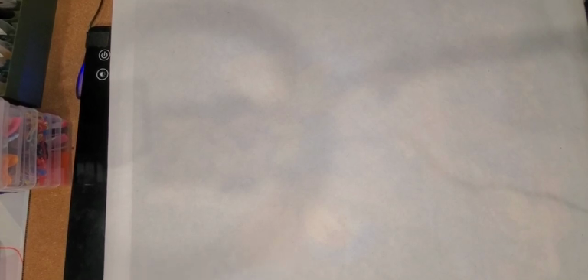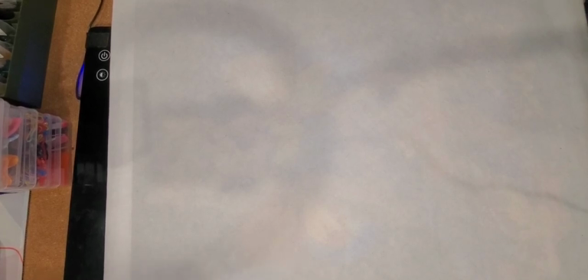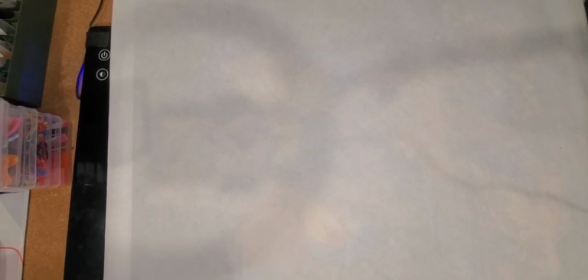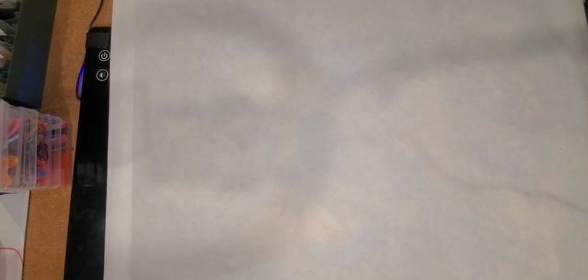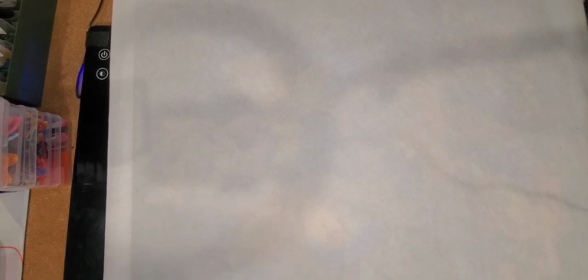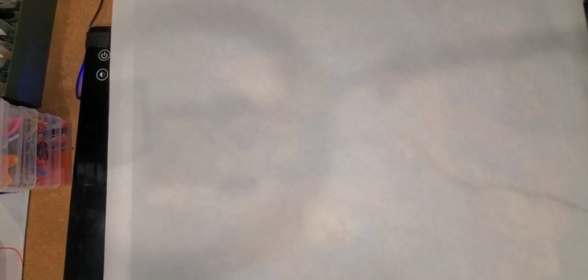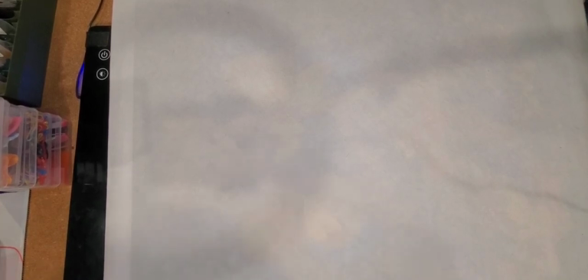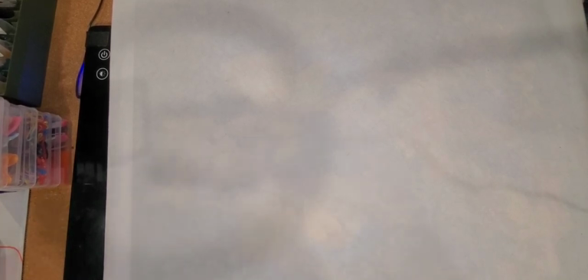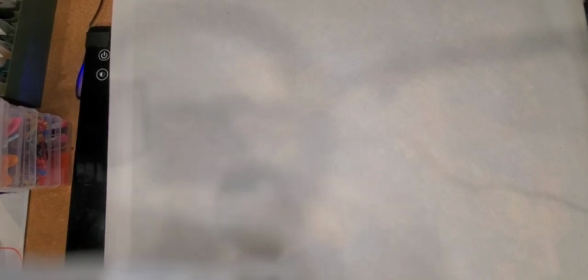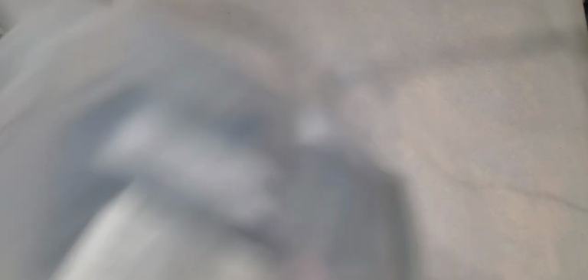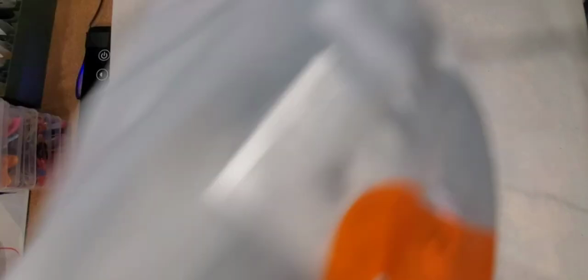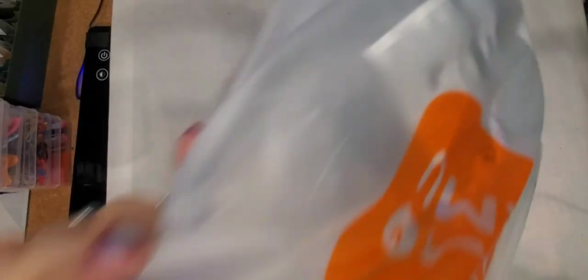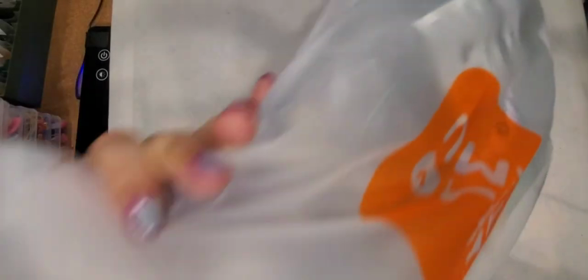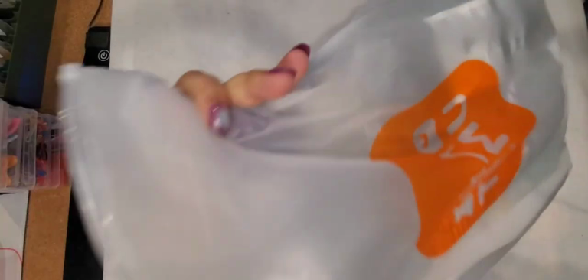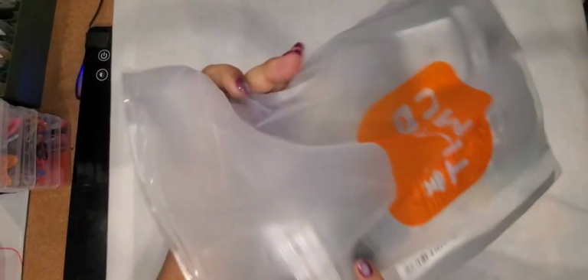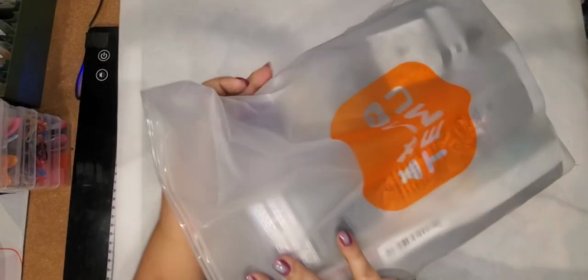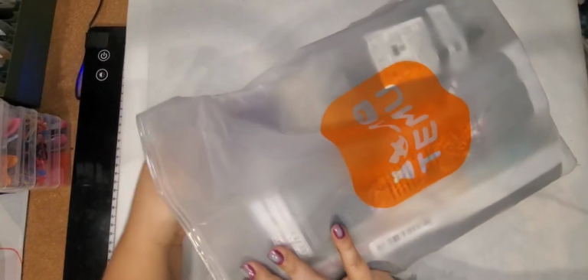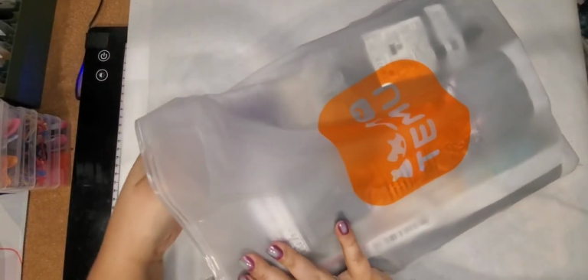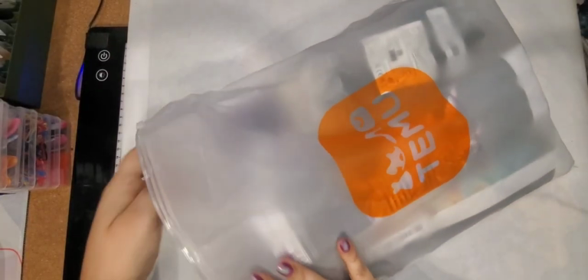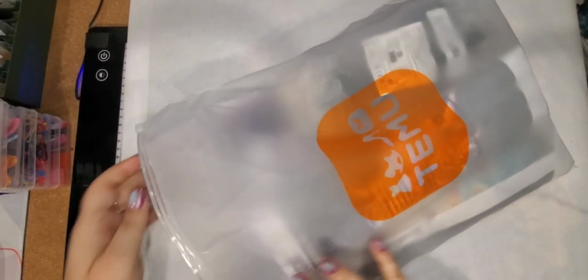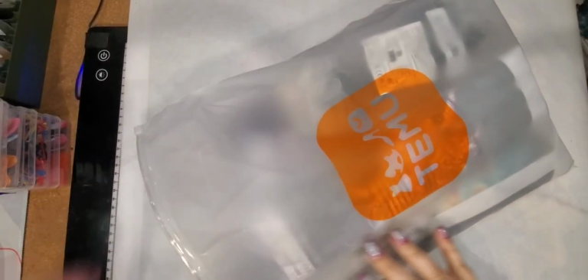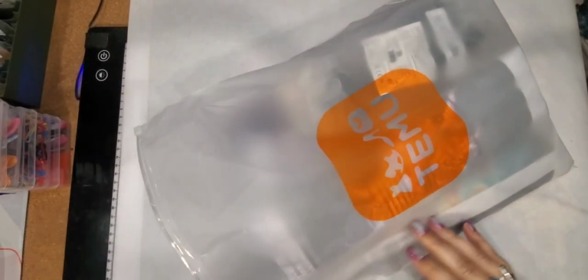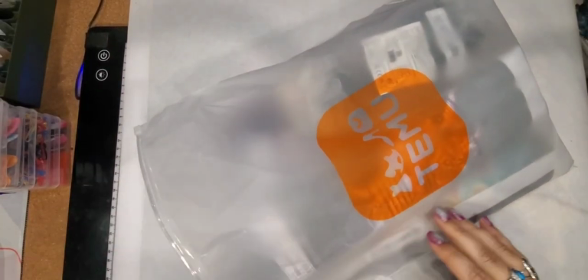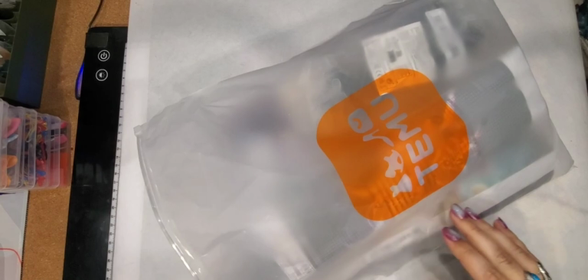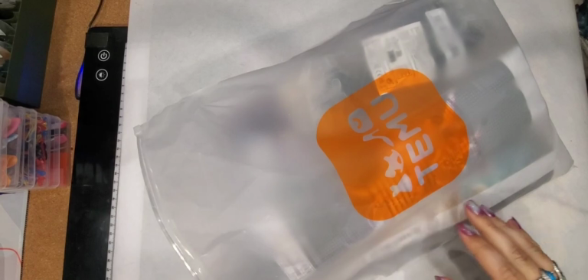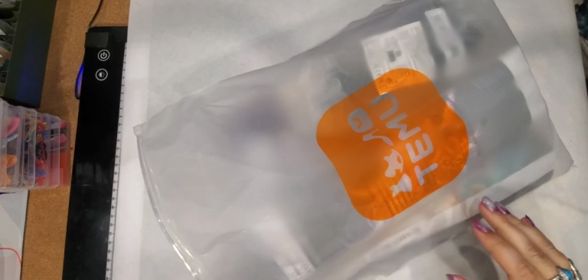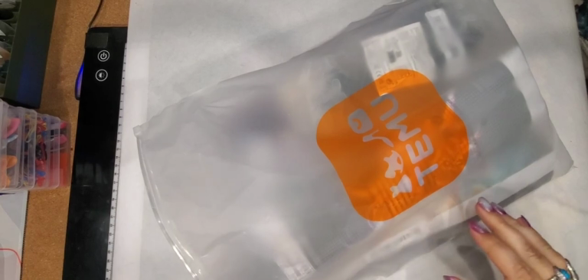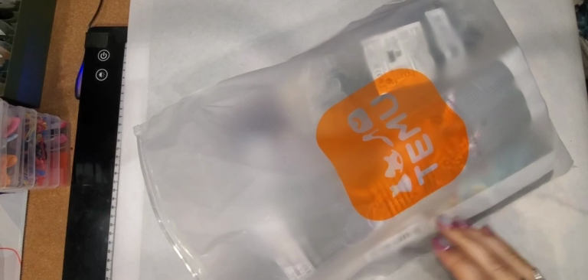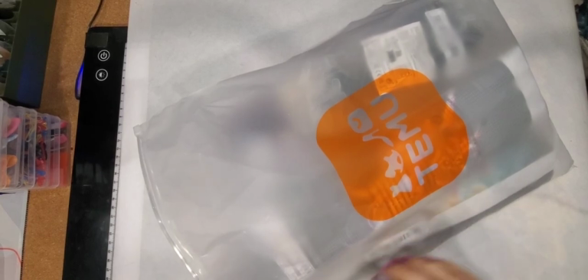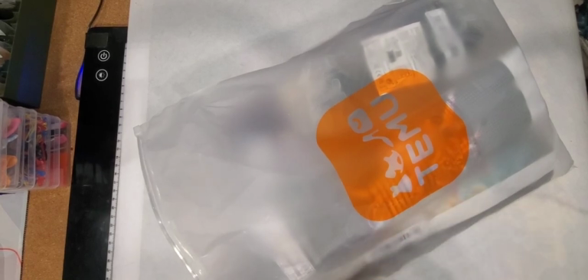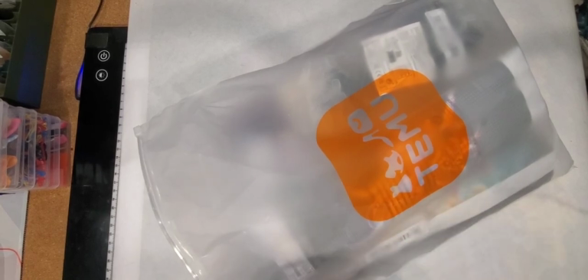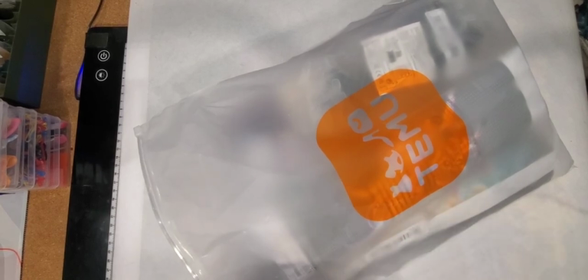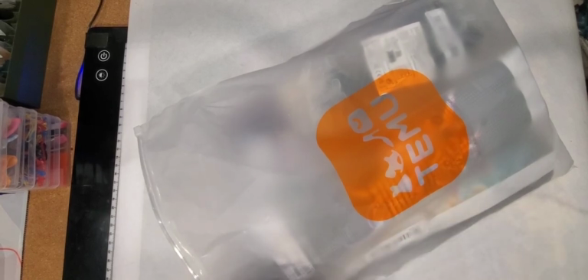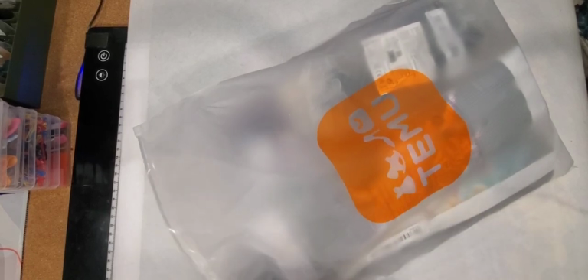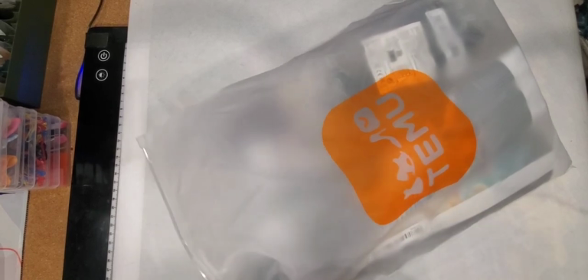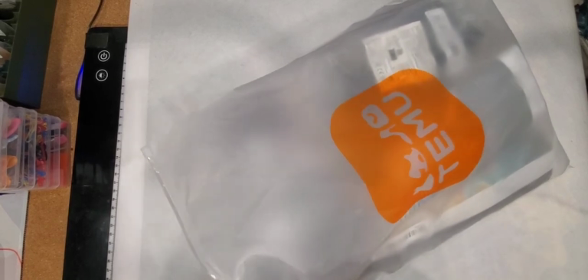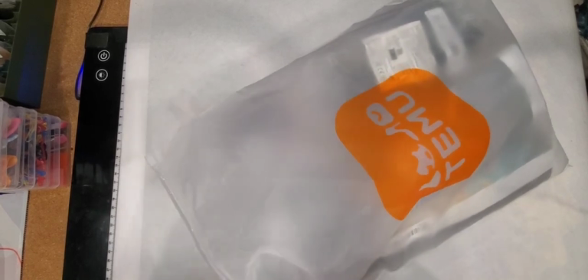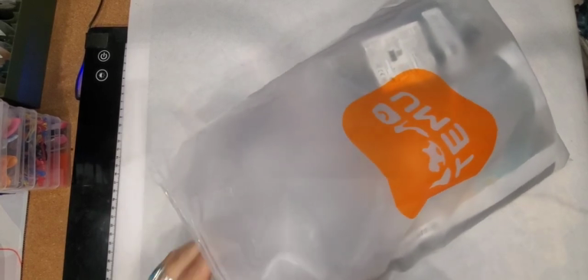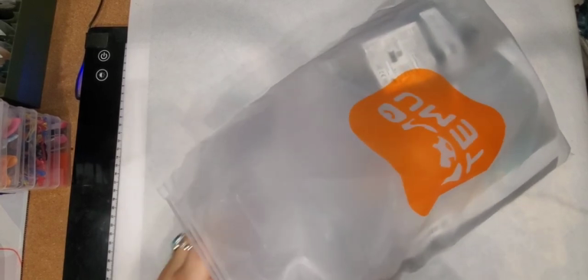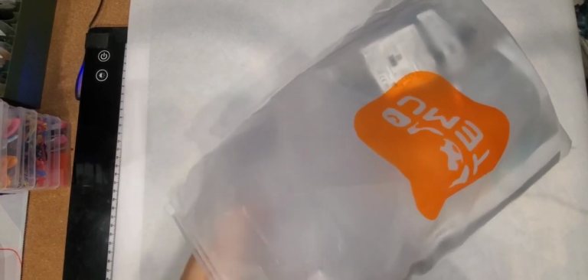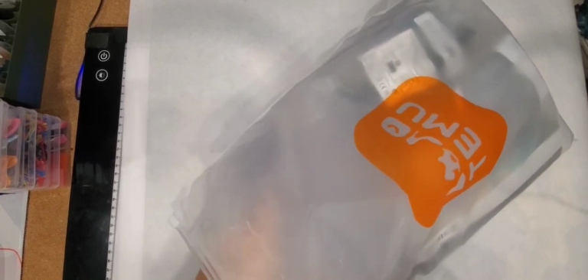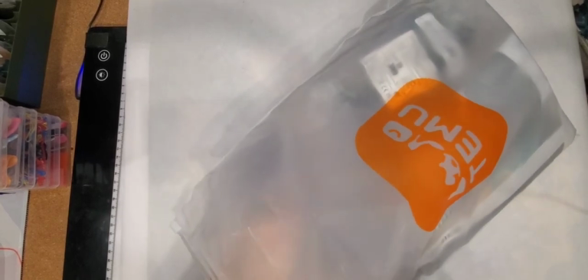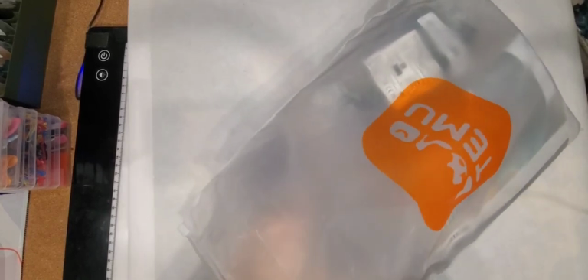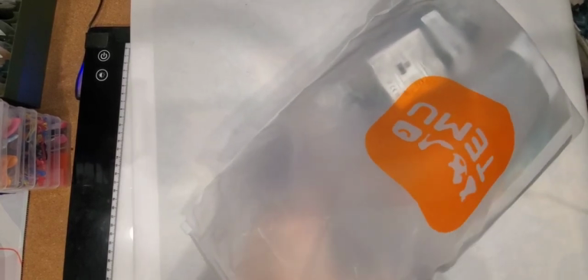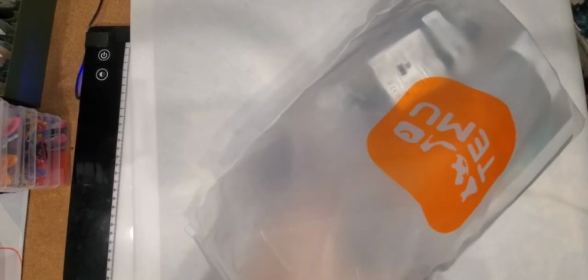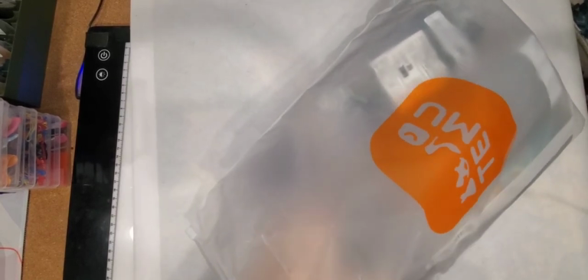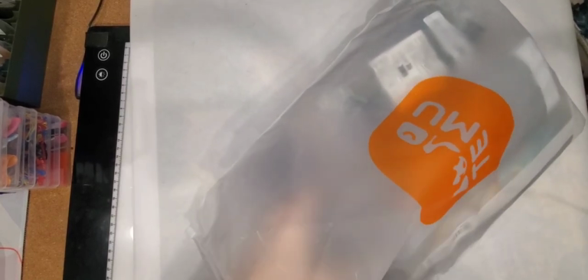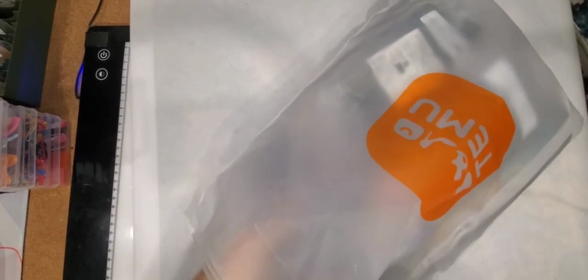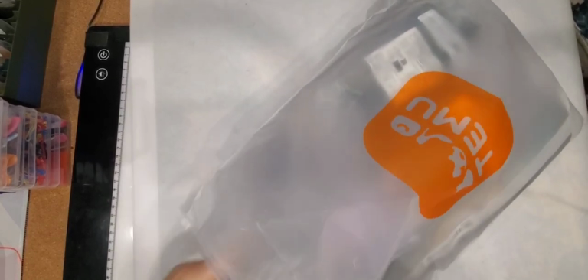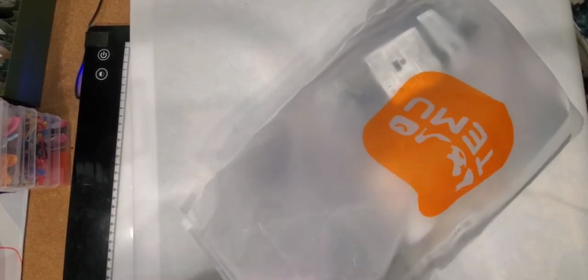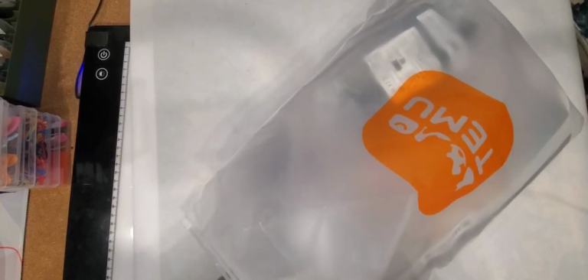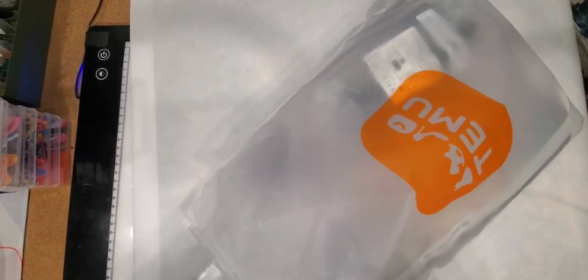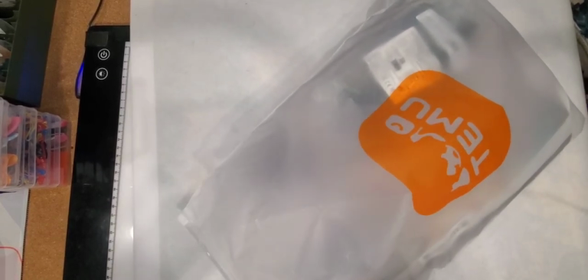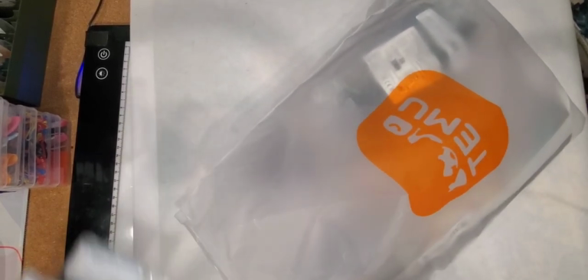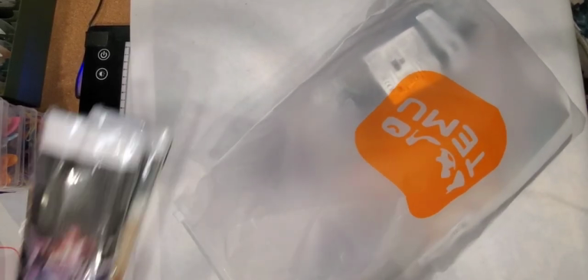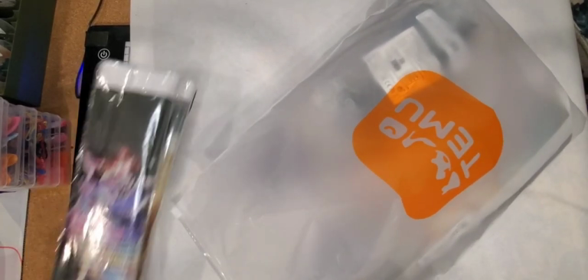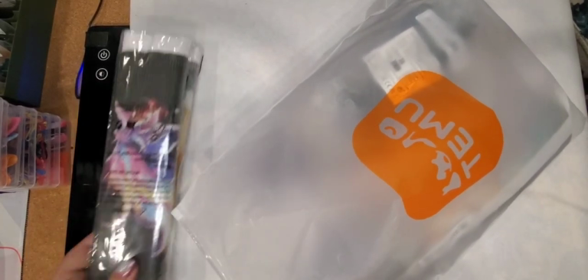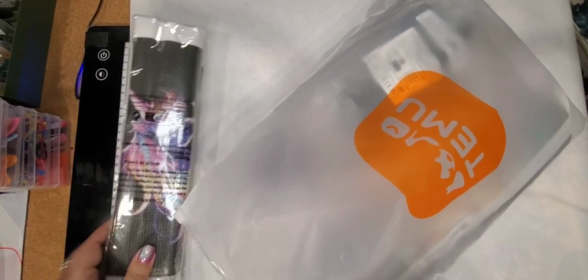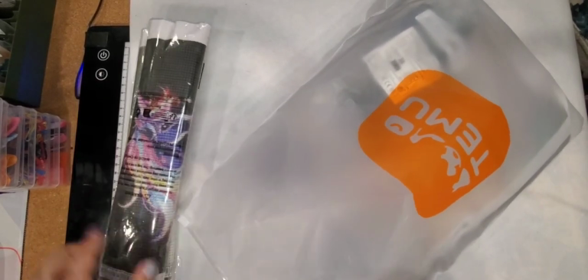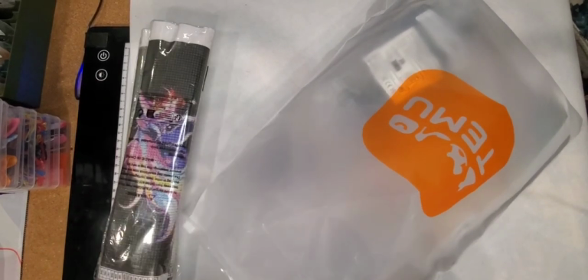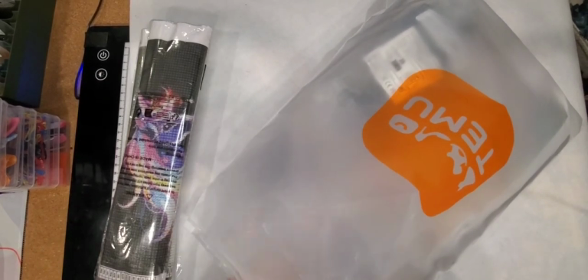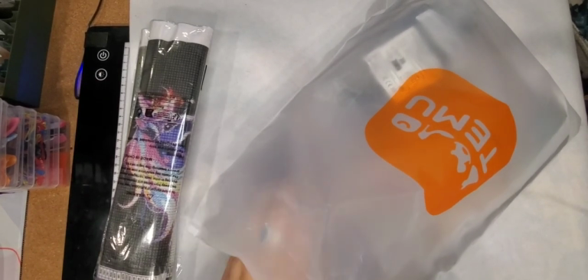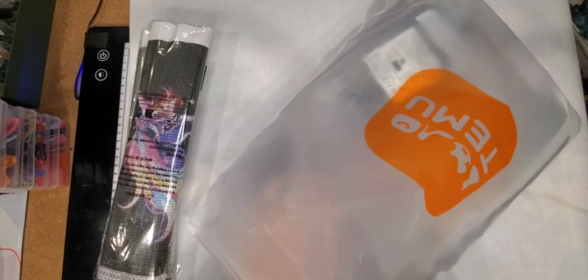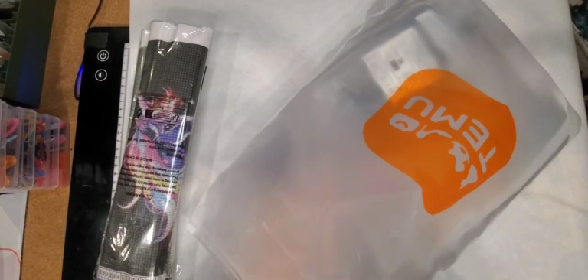So this is my Temu bag that I got today. Like I said, most of them are diamond paintings.